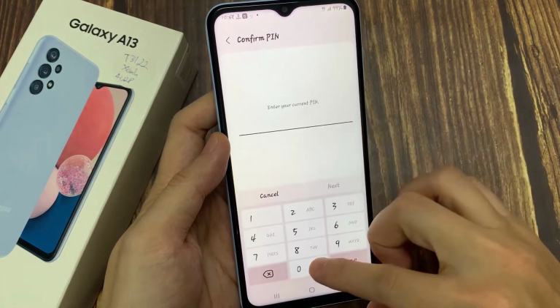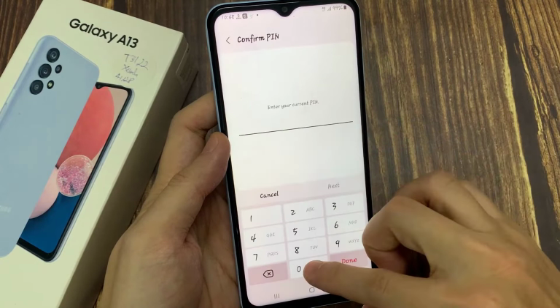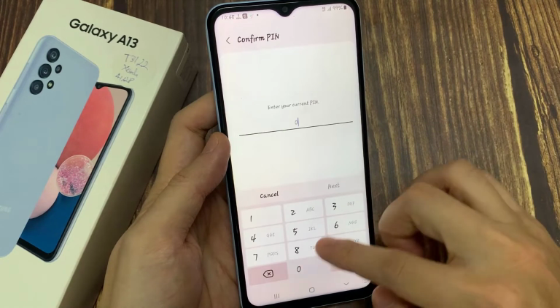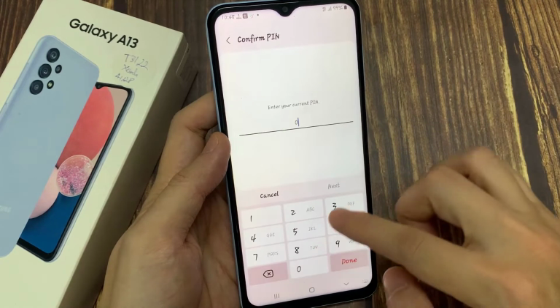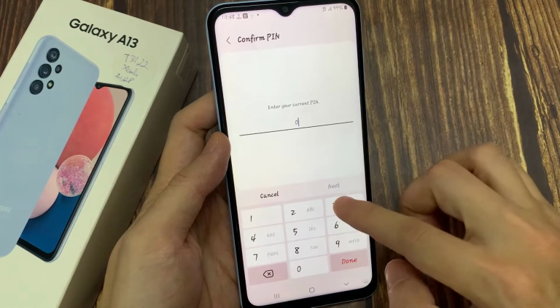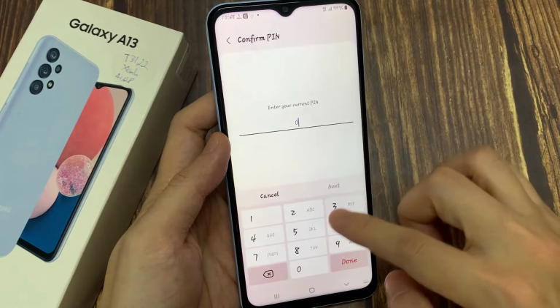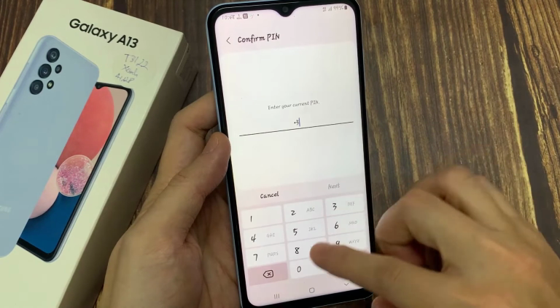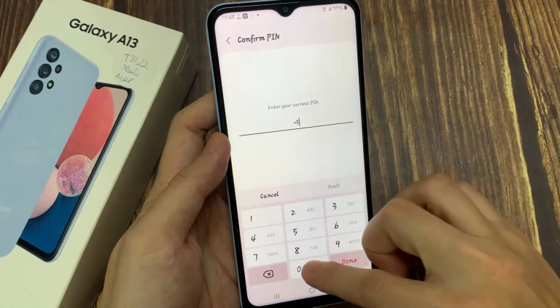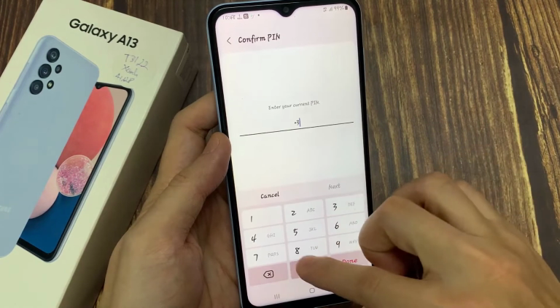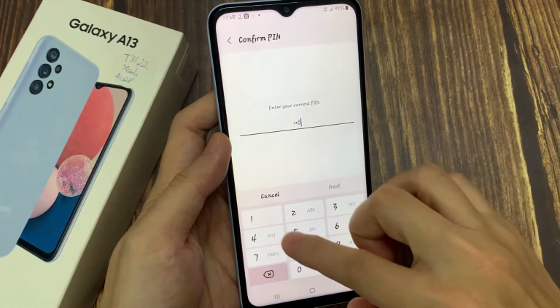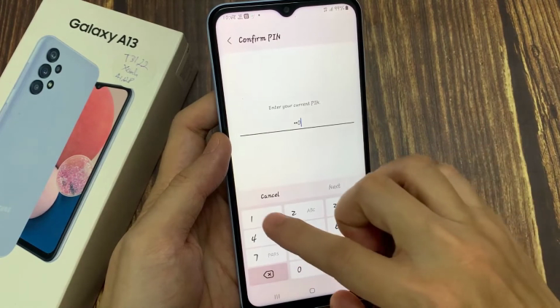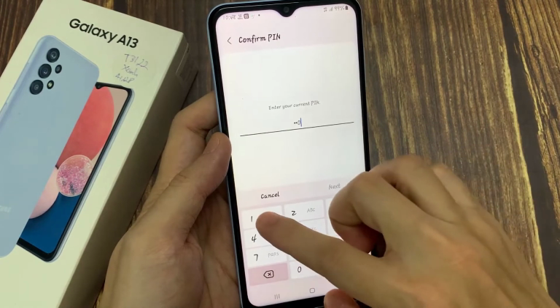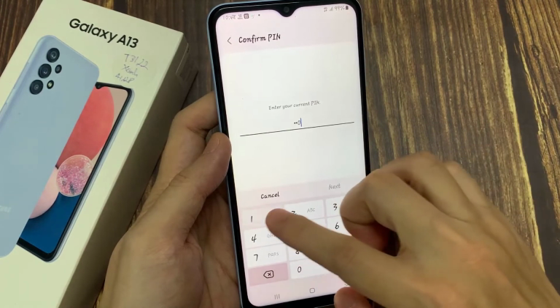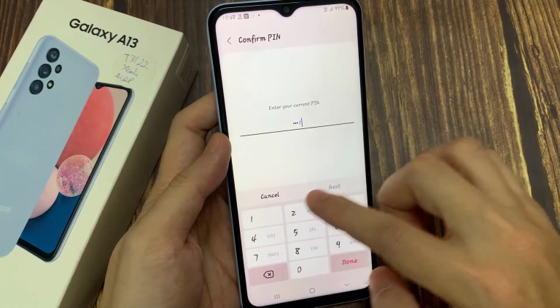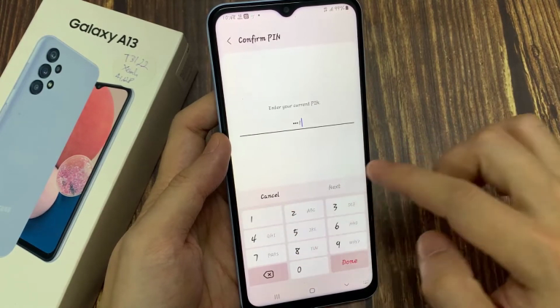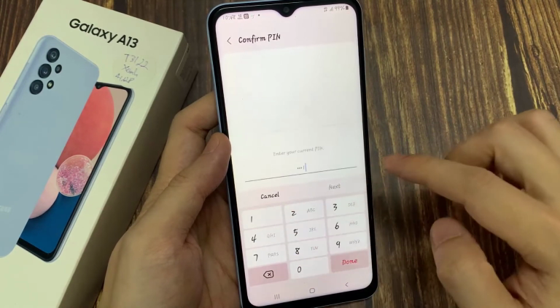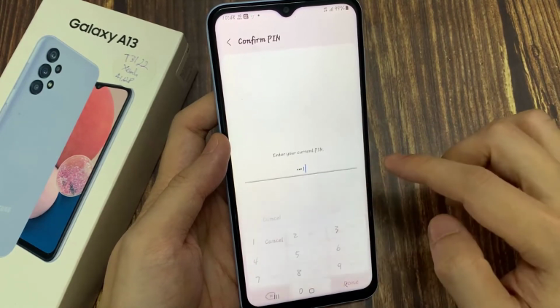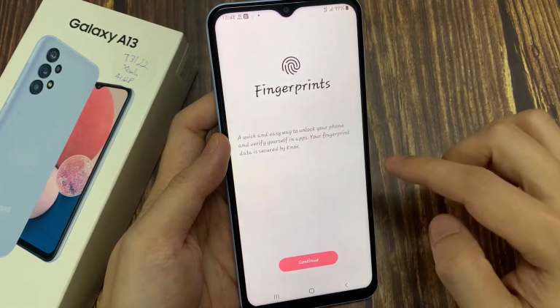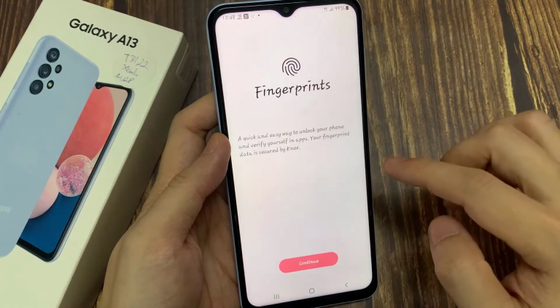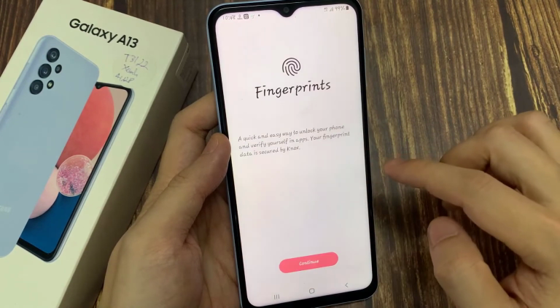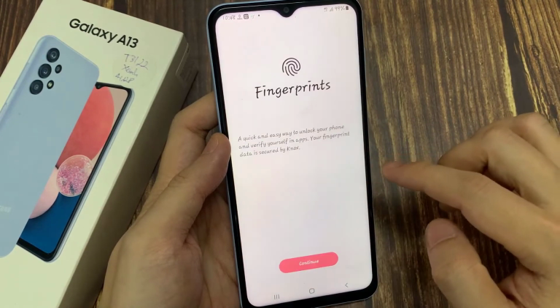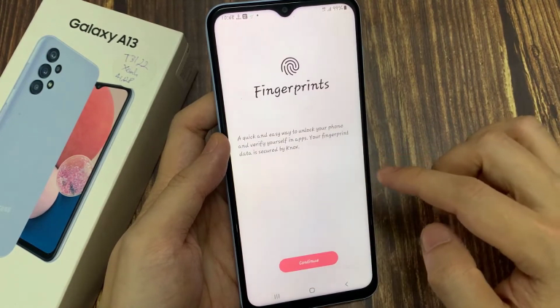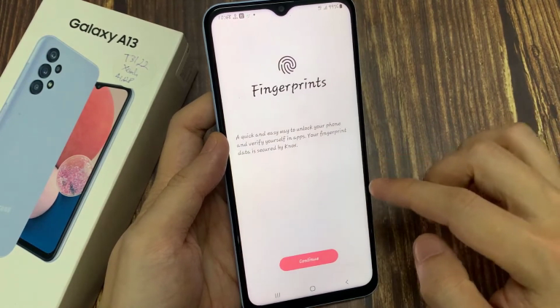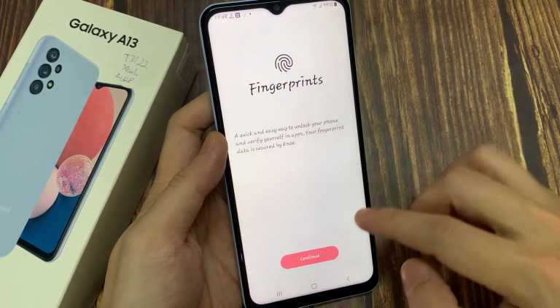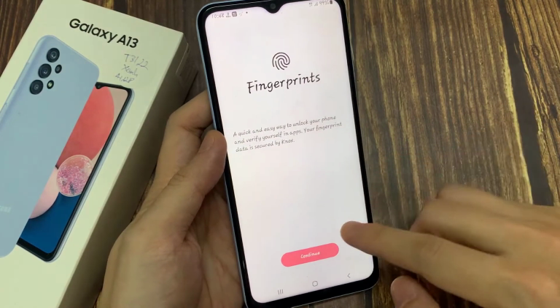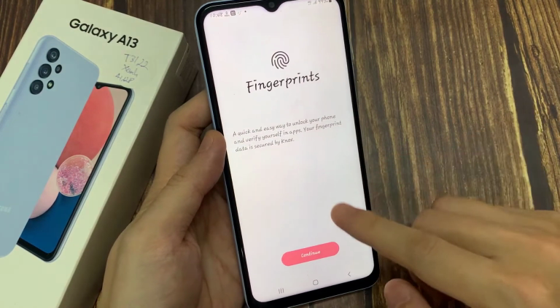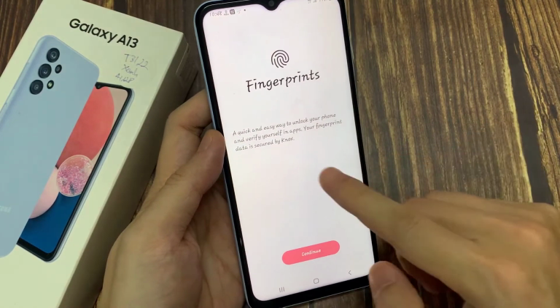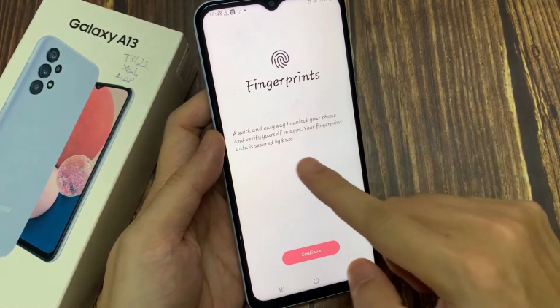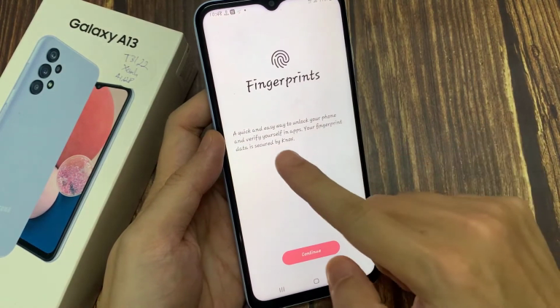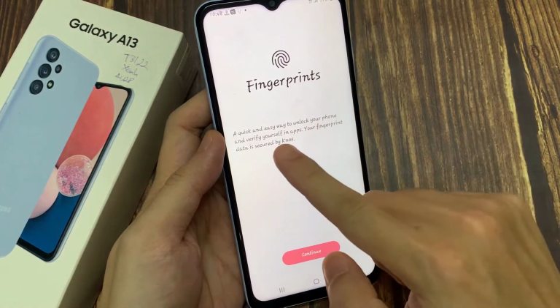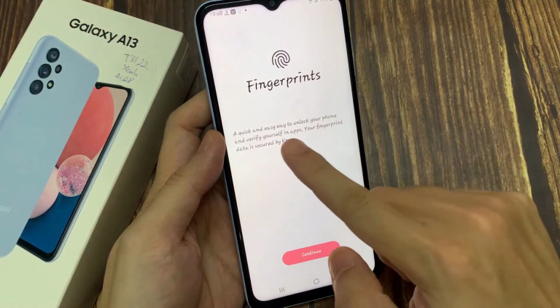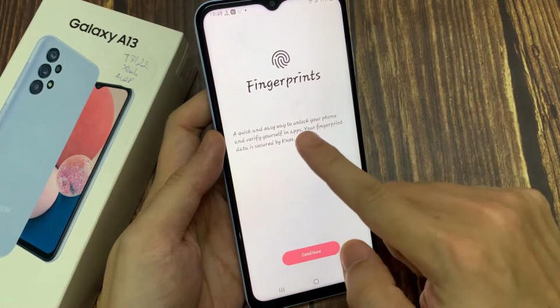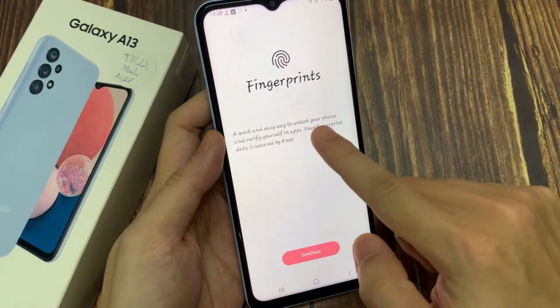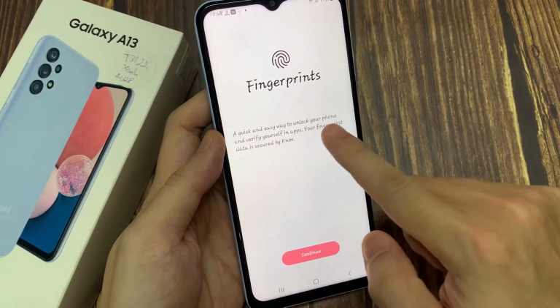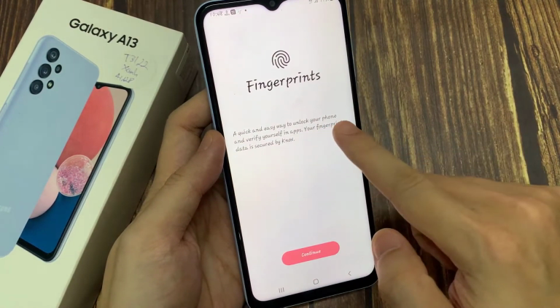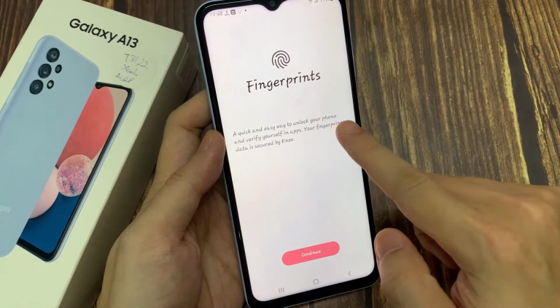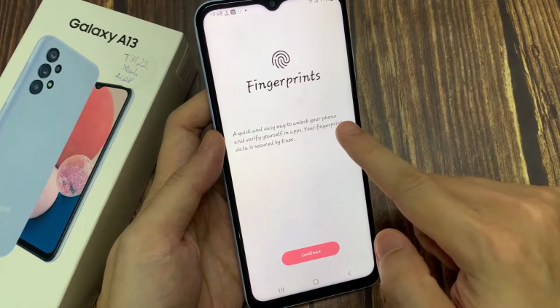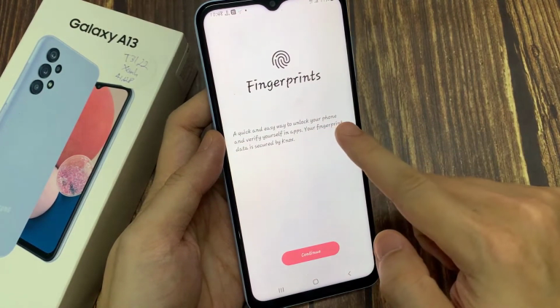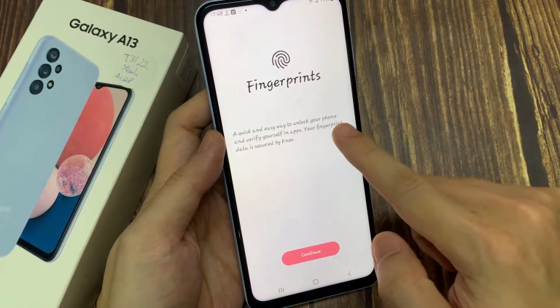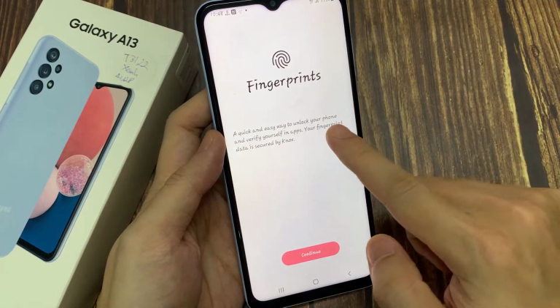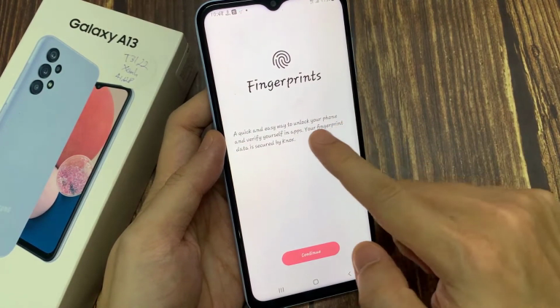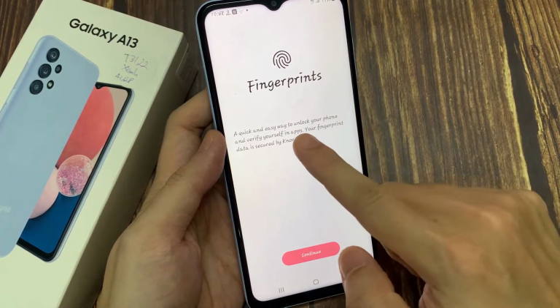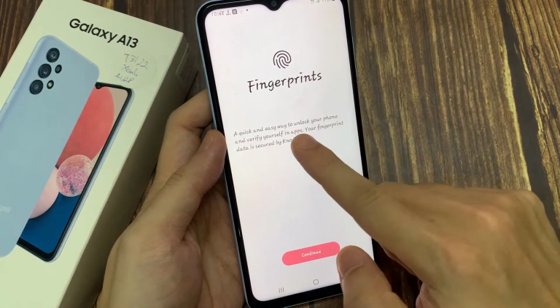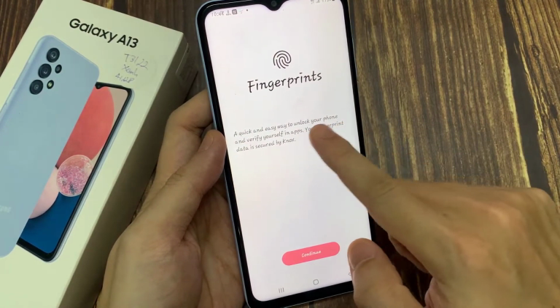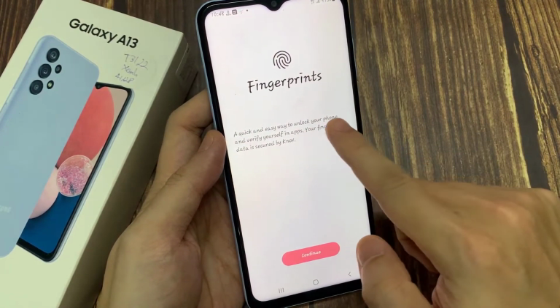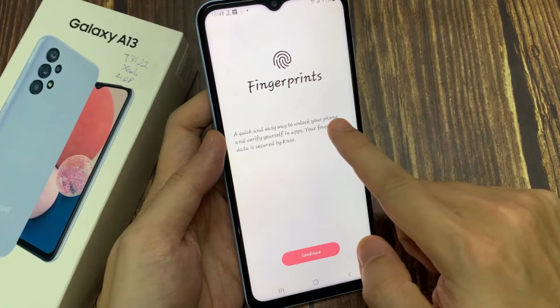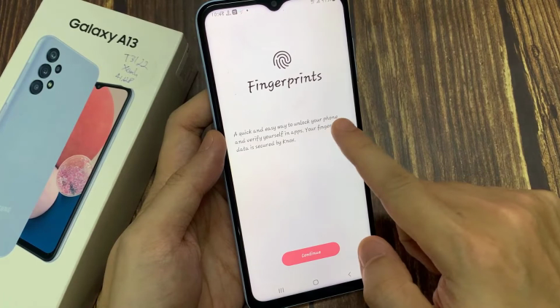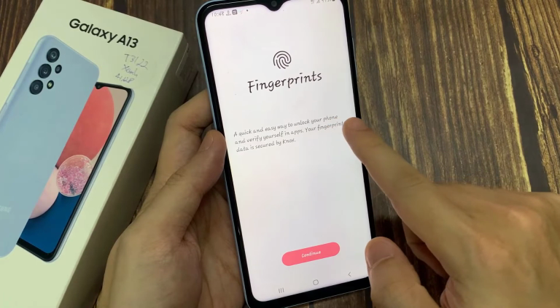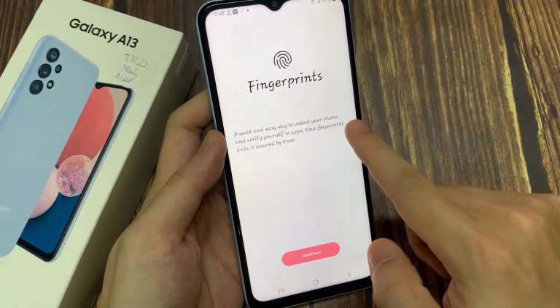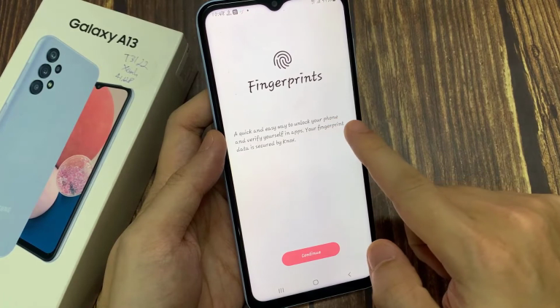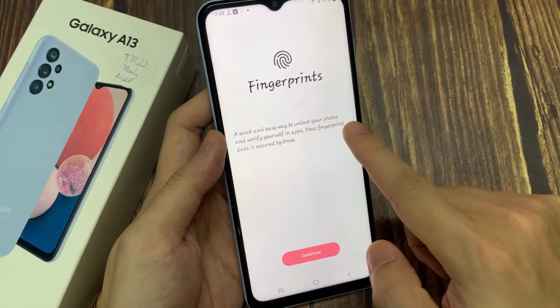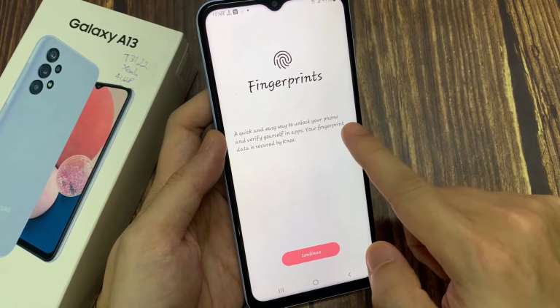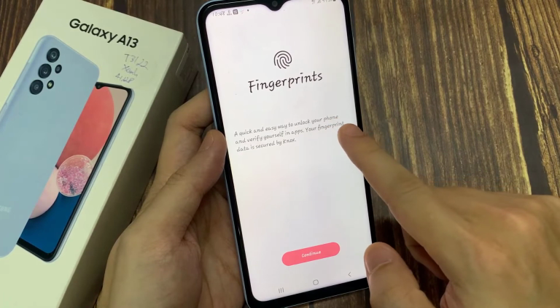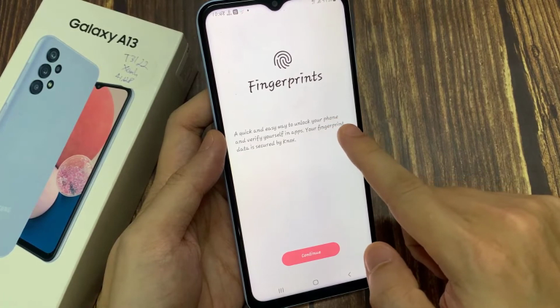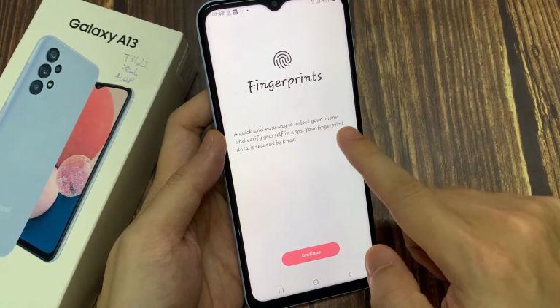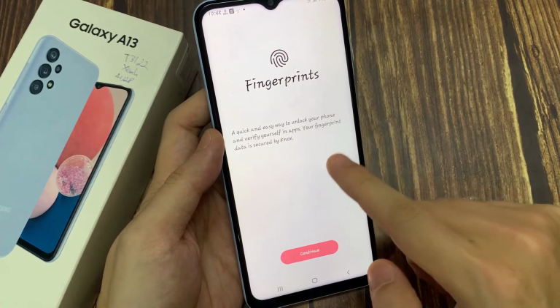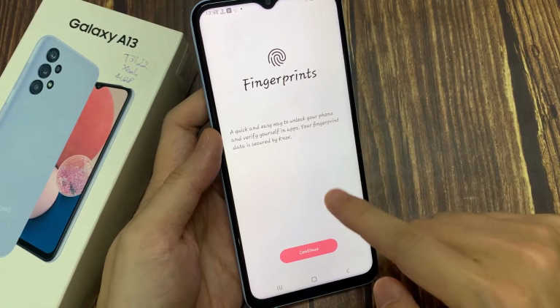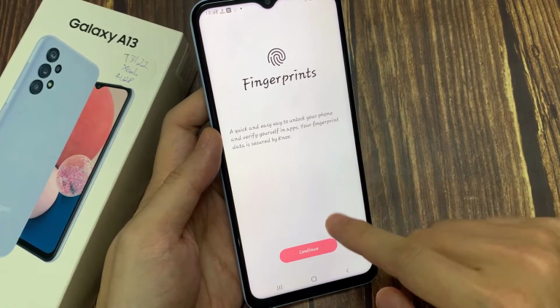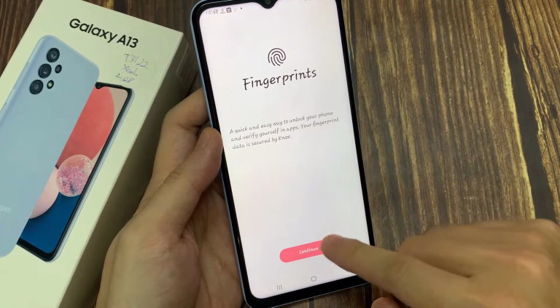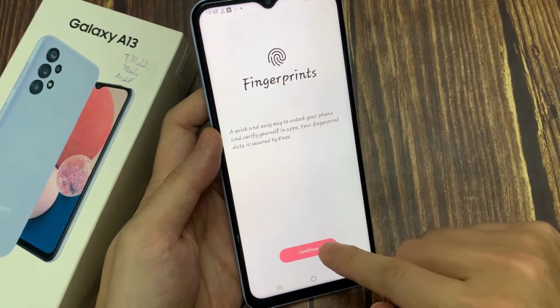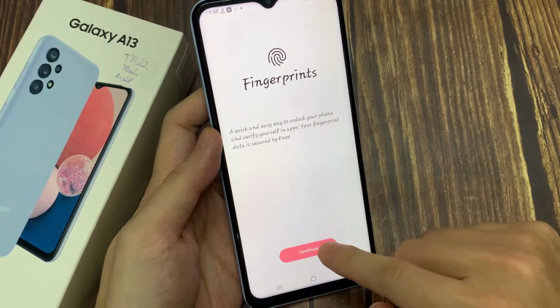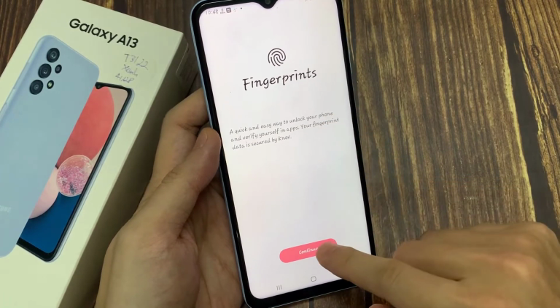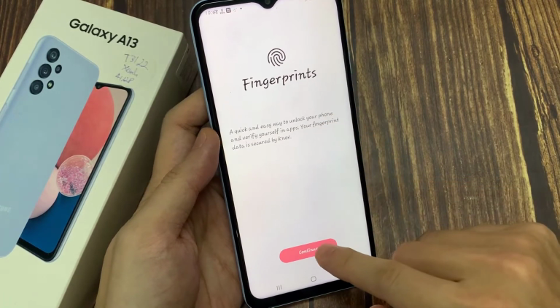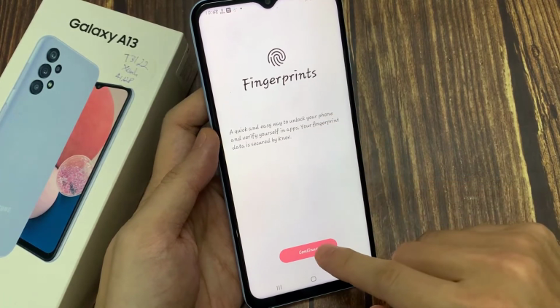First you need to enter your current PIN, and now press Continue.